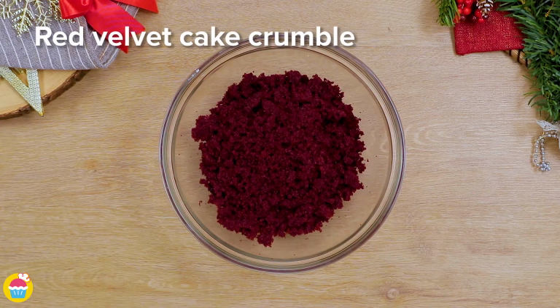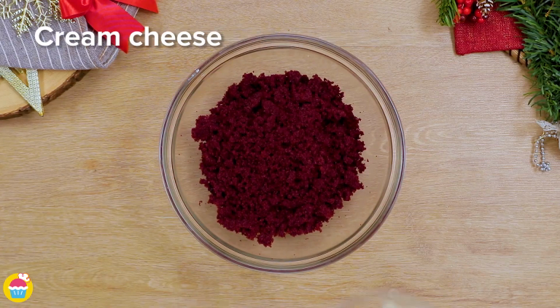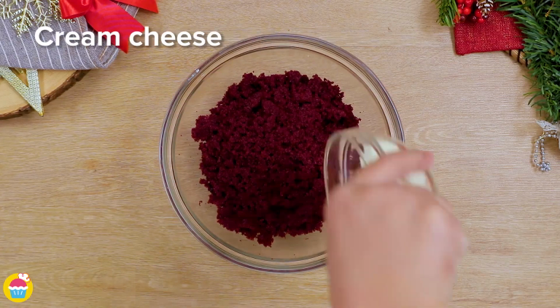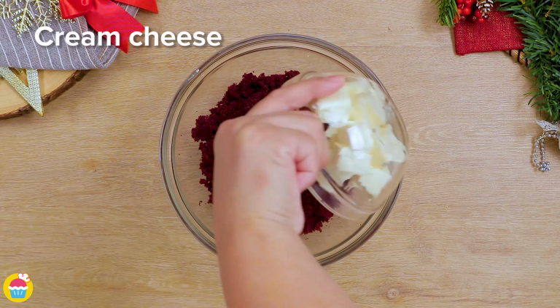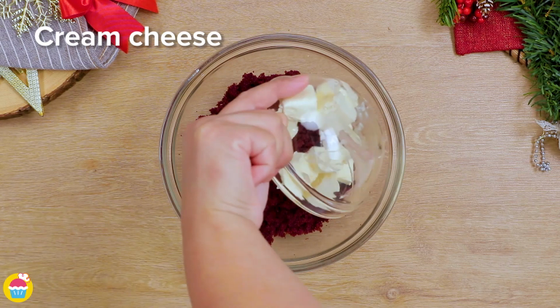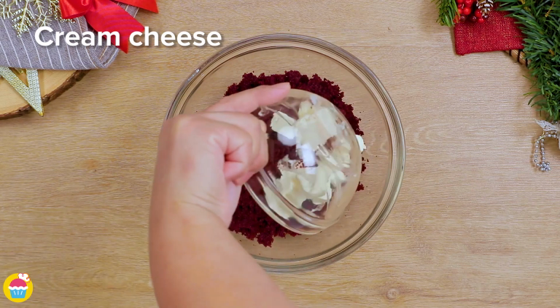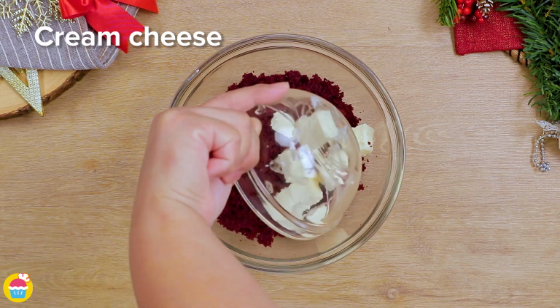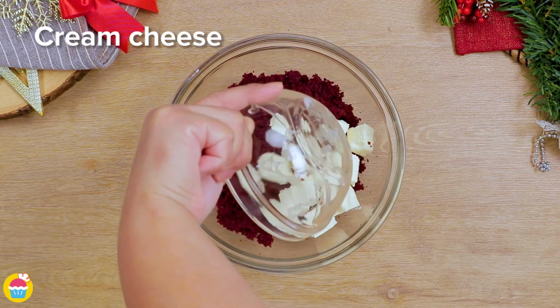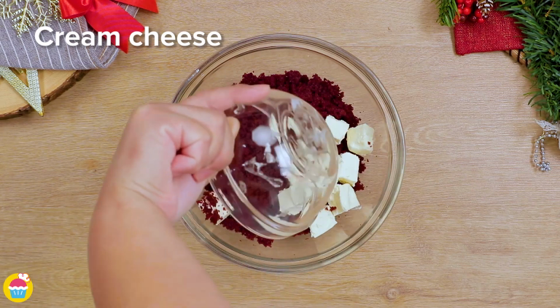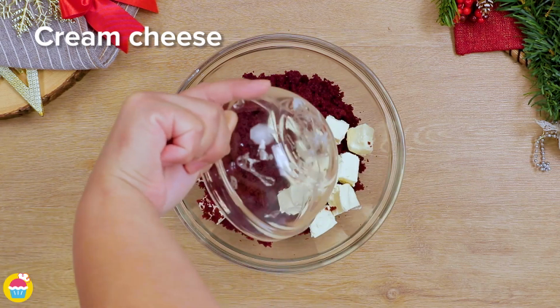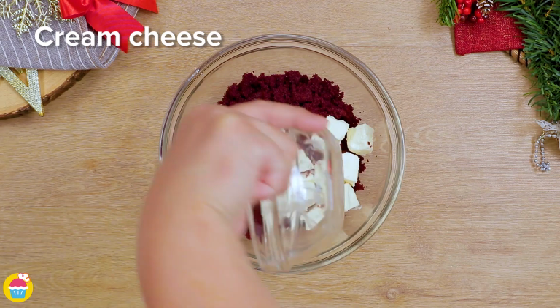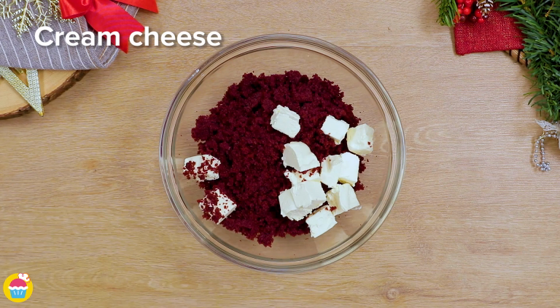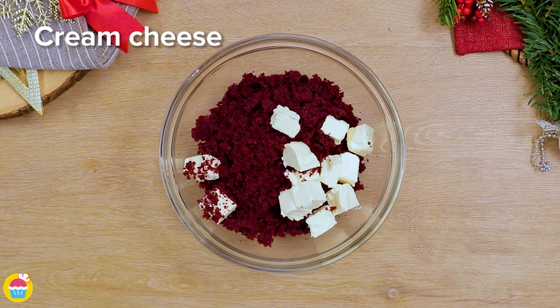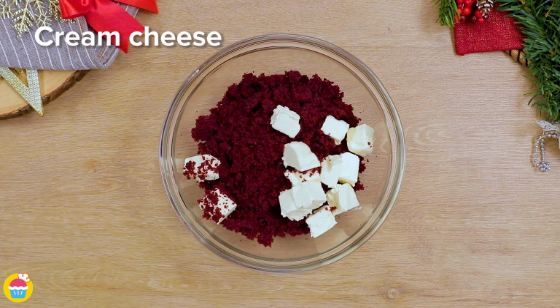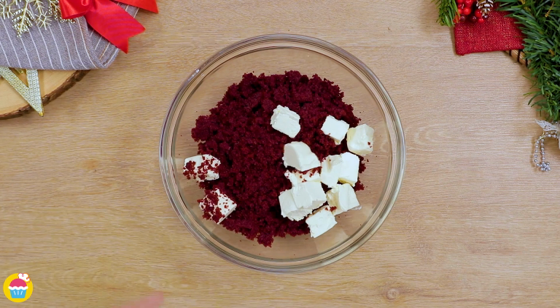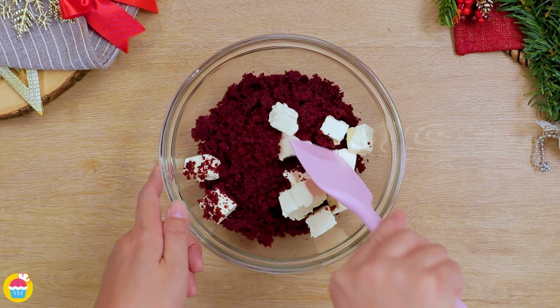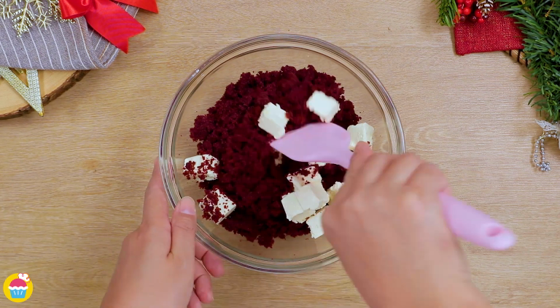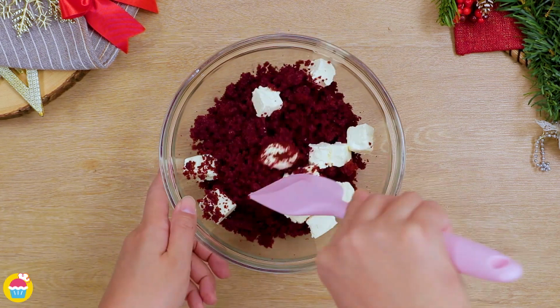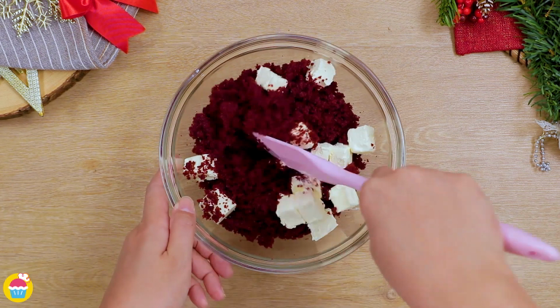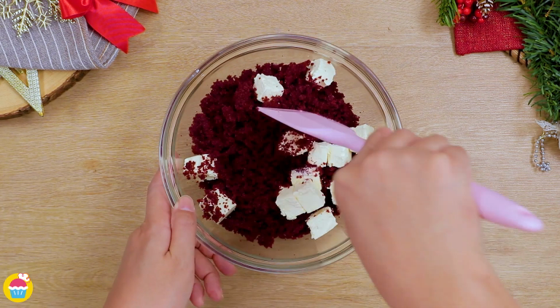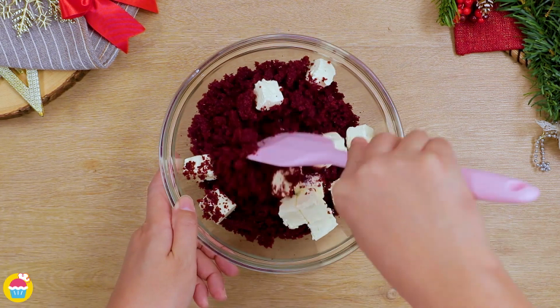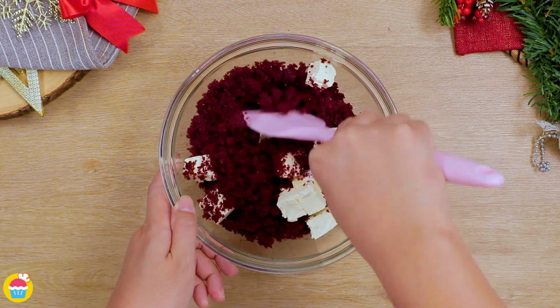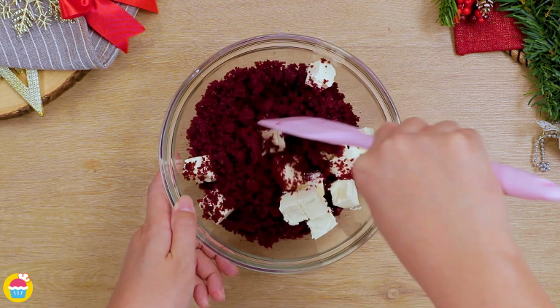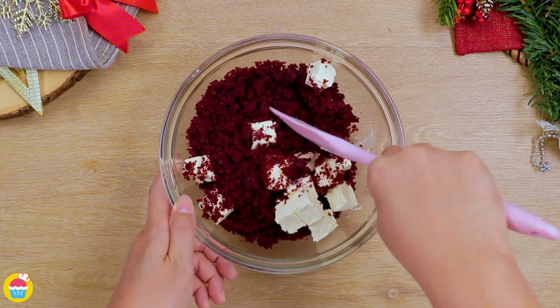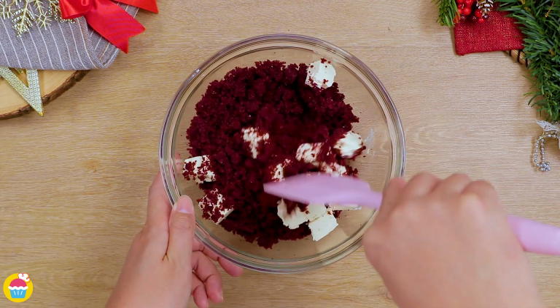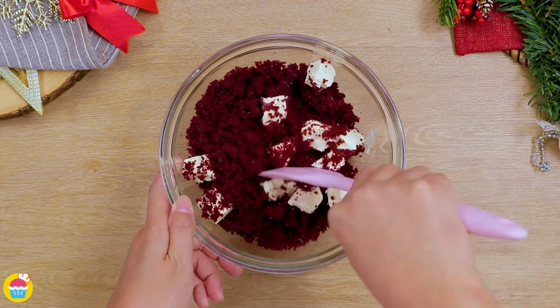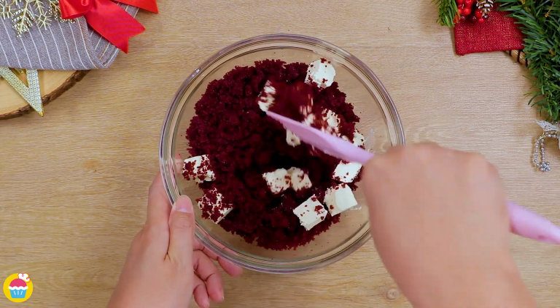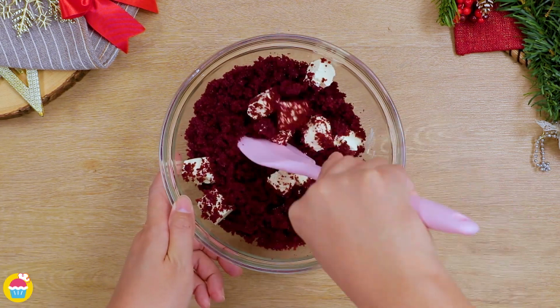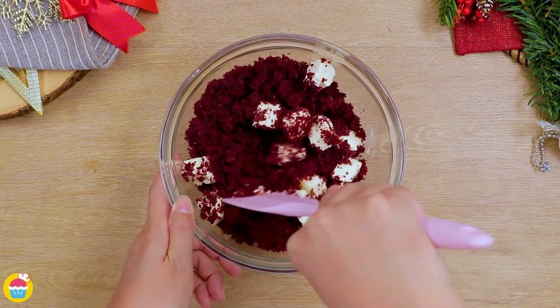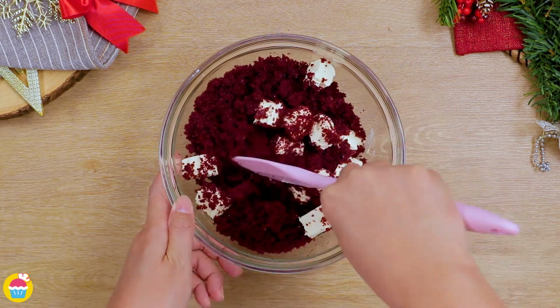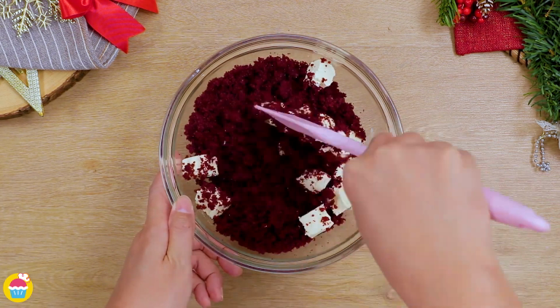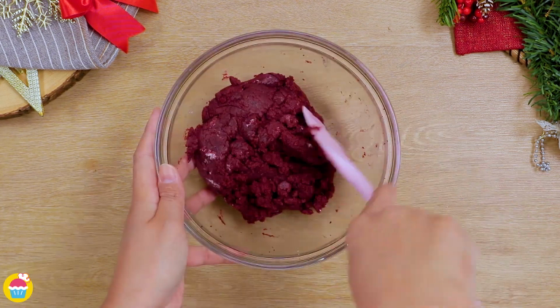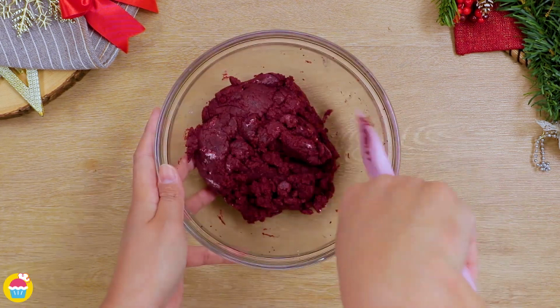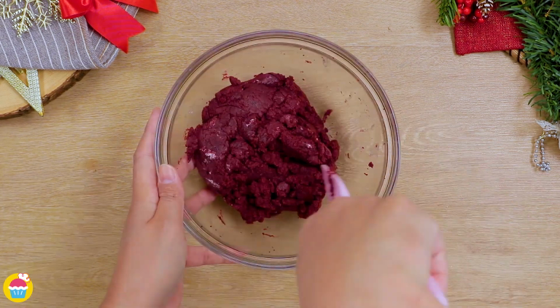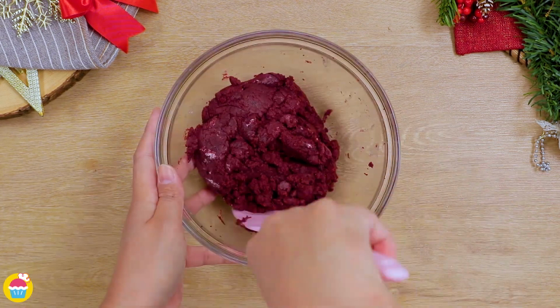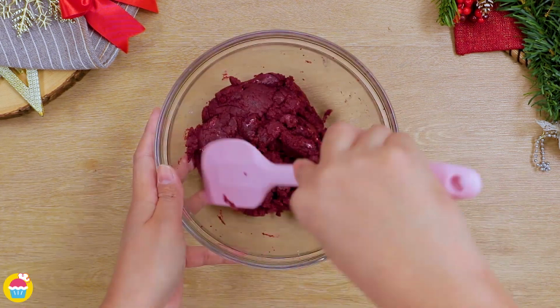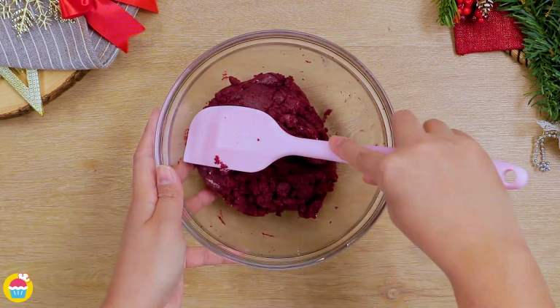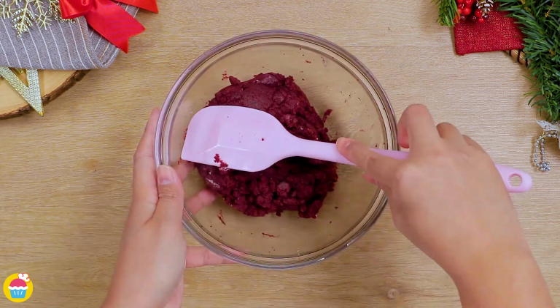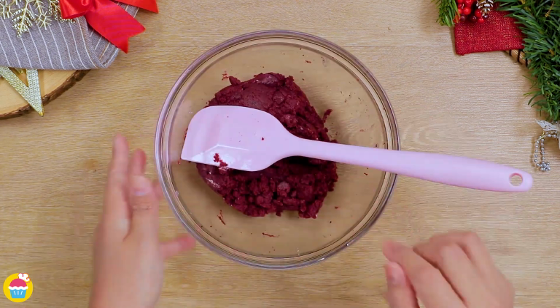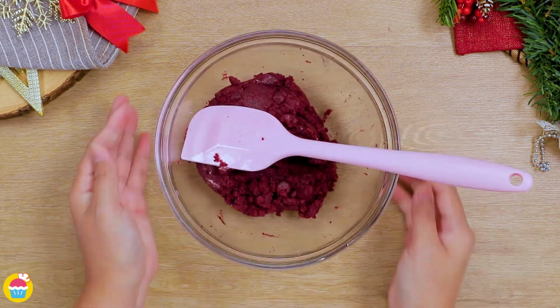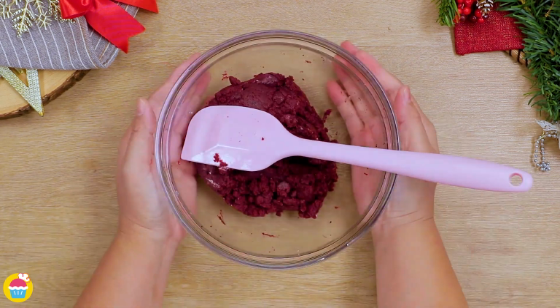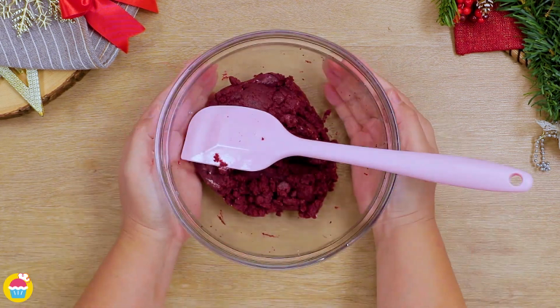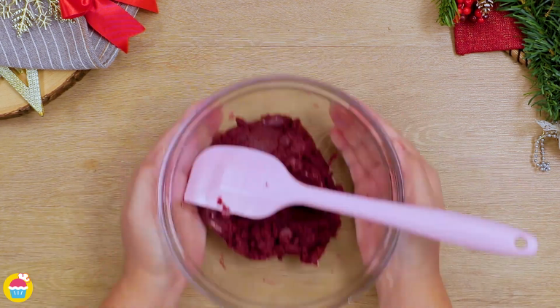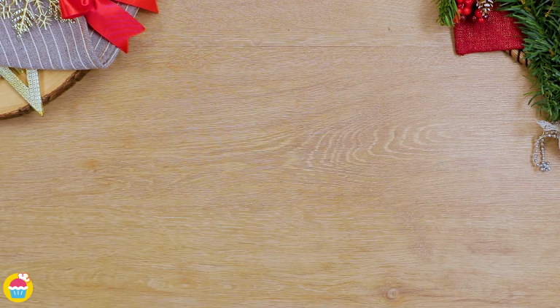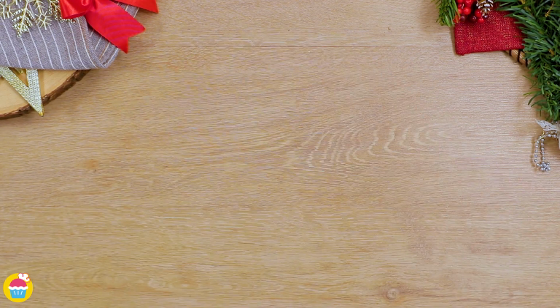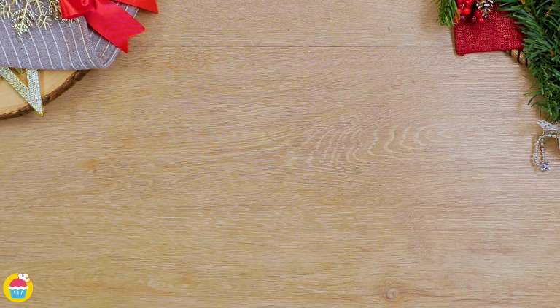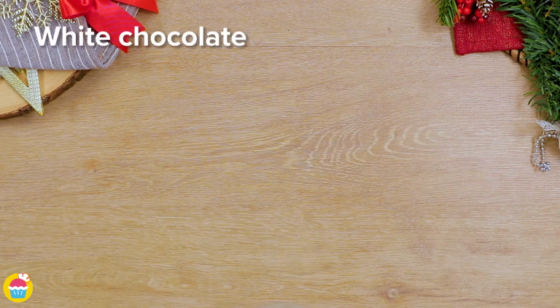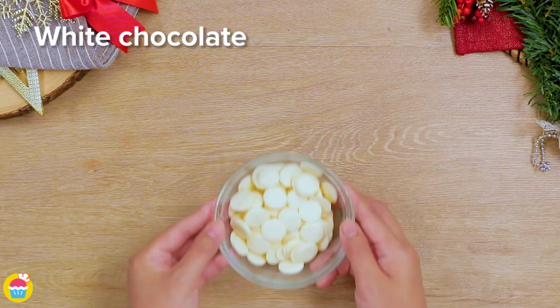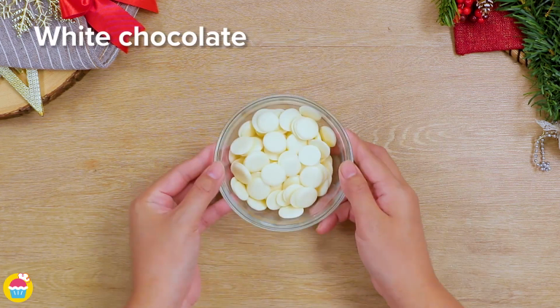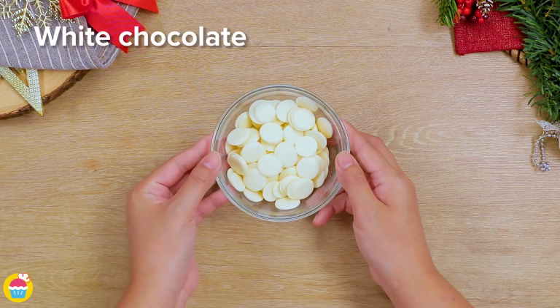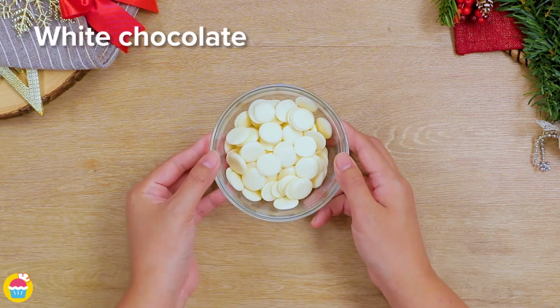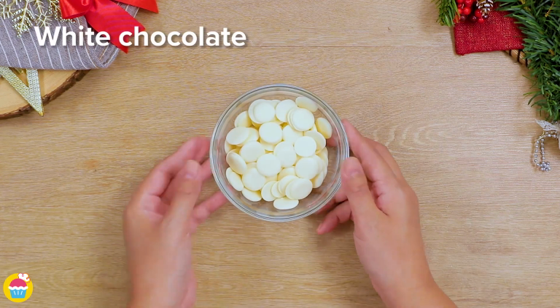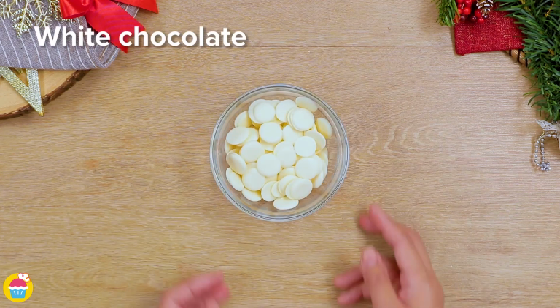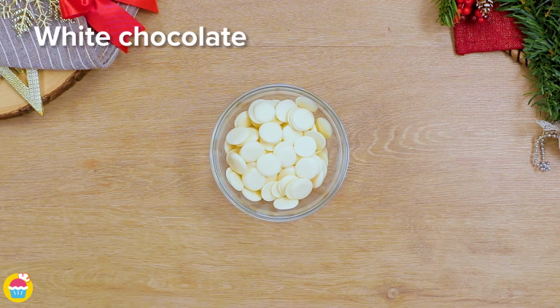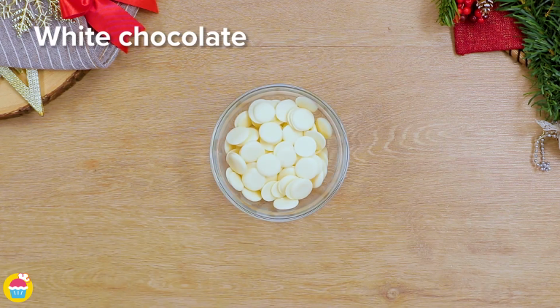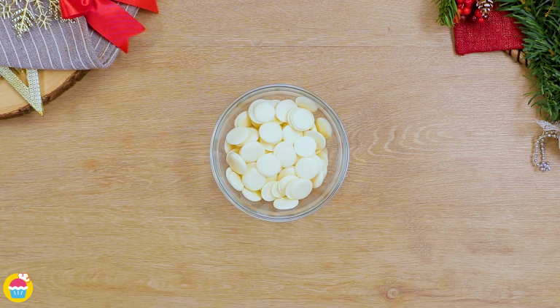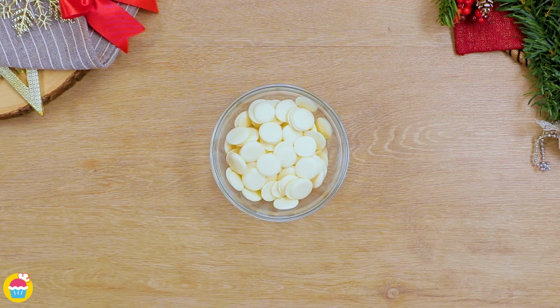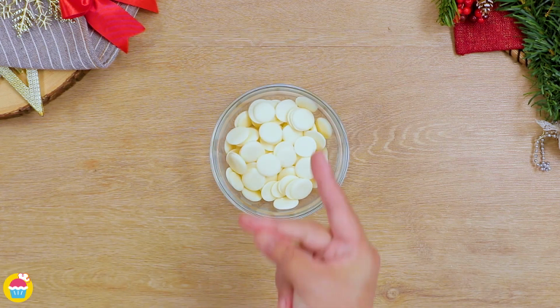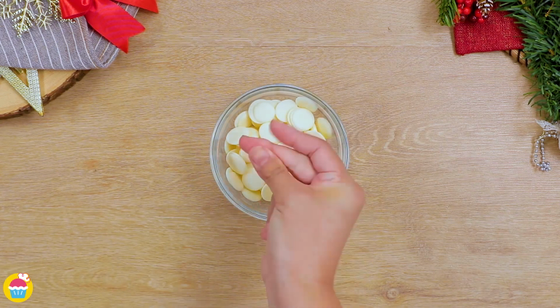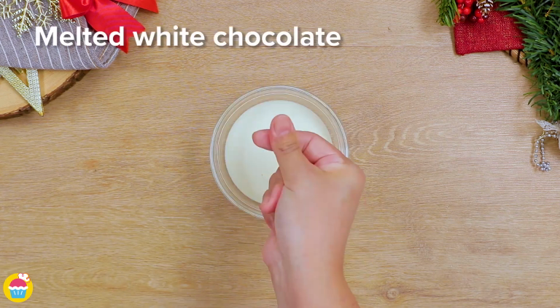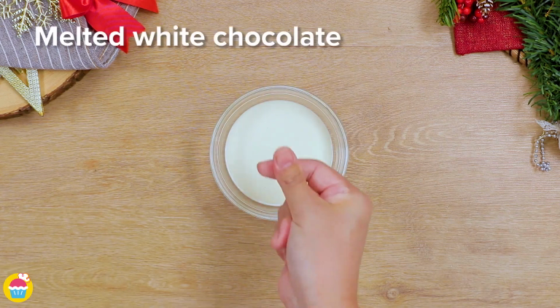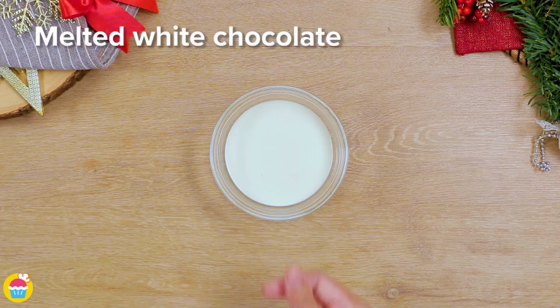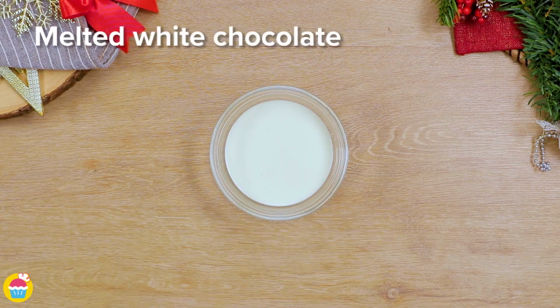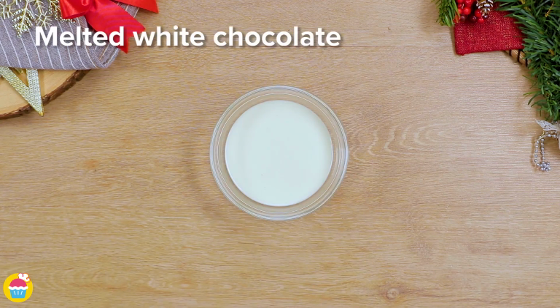Start with some crumbled up red velvet cake and add some cream cheese. Mush it all together to form a sort of dough, and melt some white chocolate.